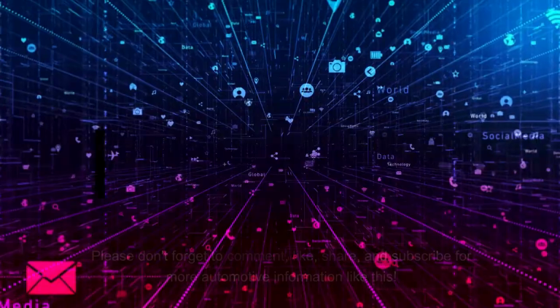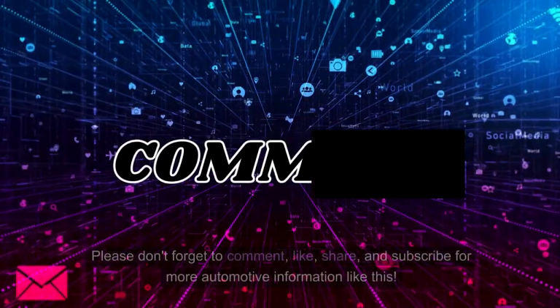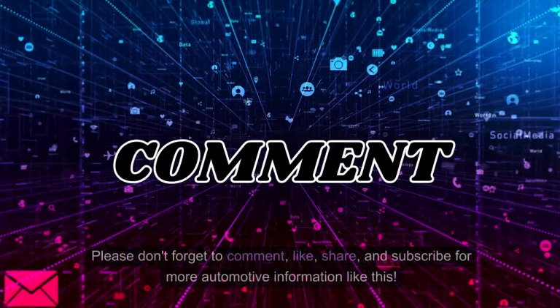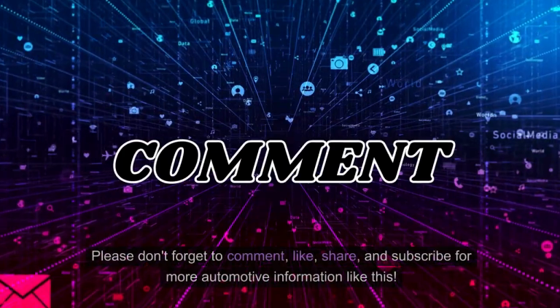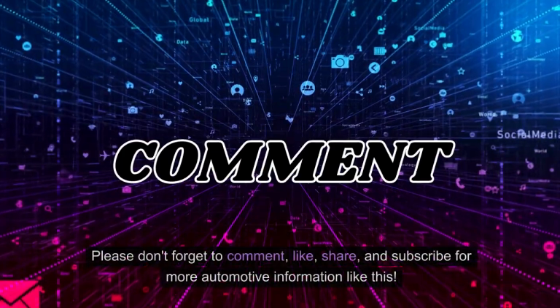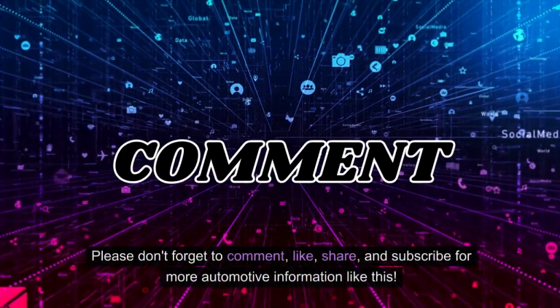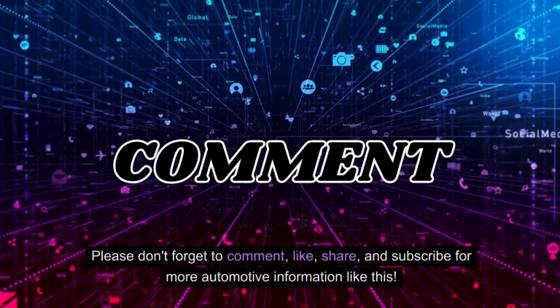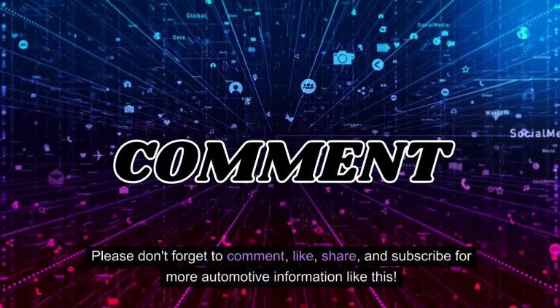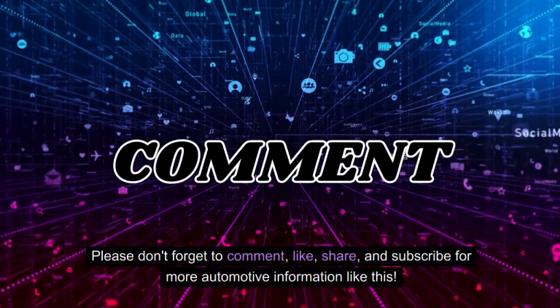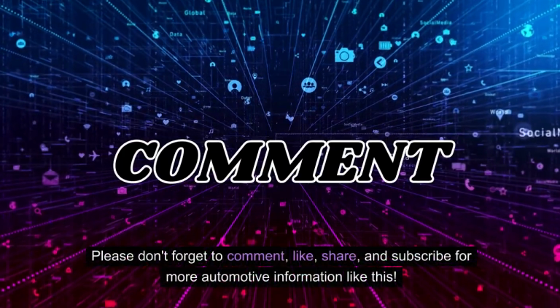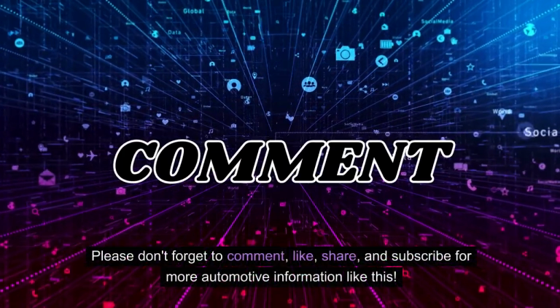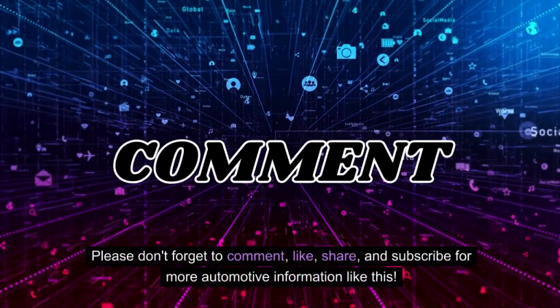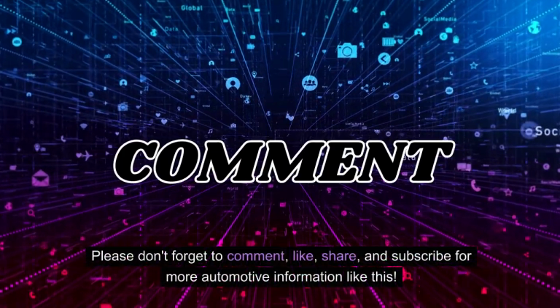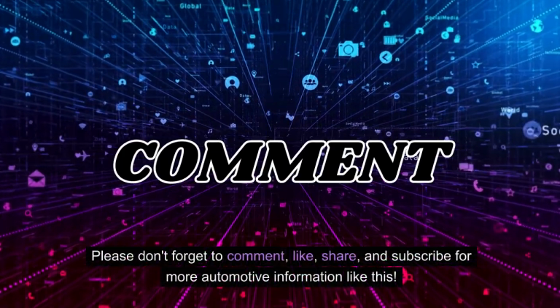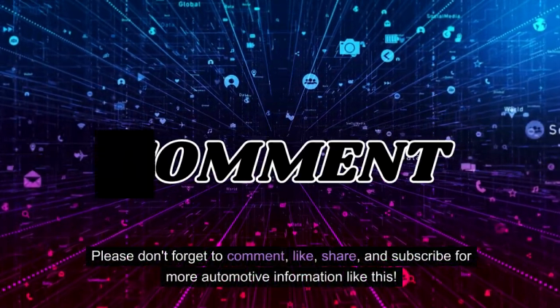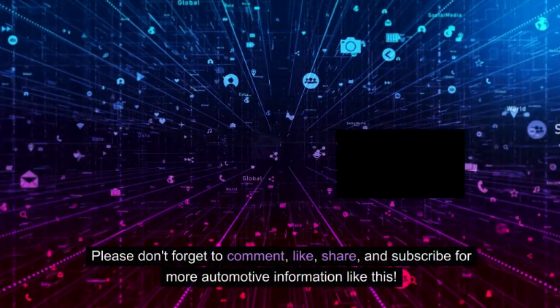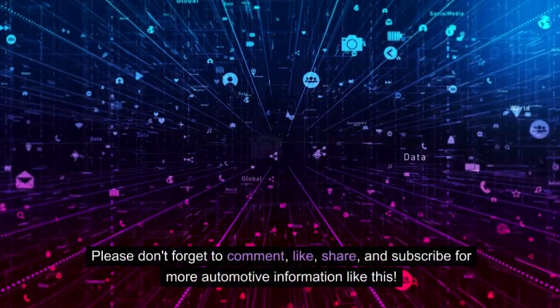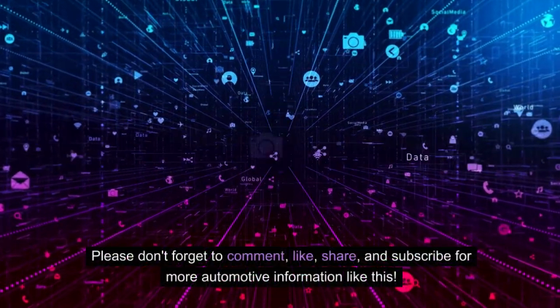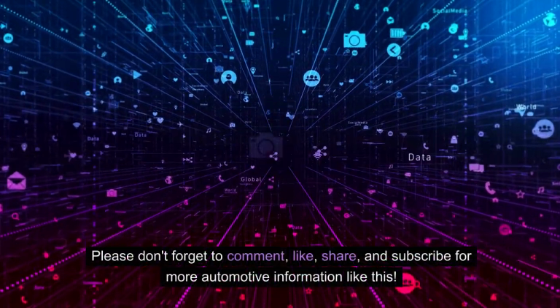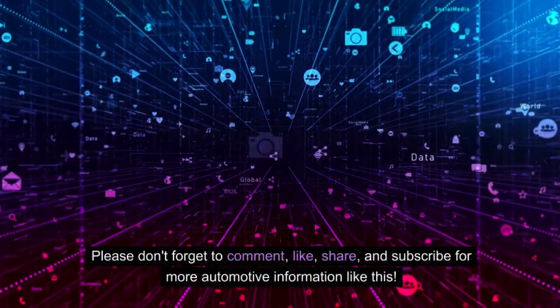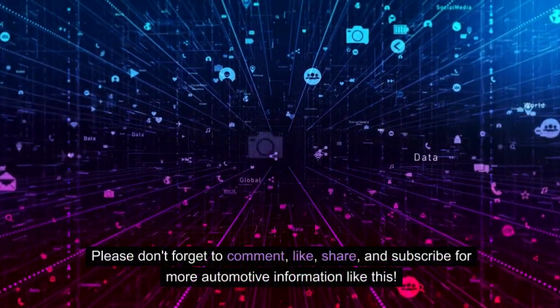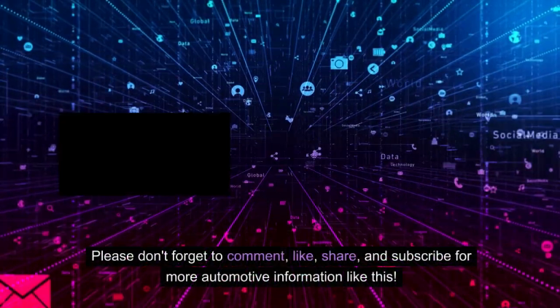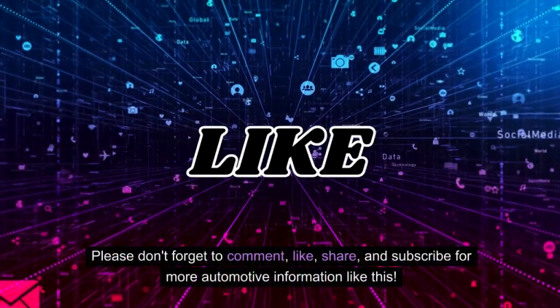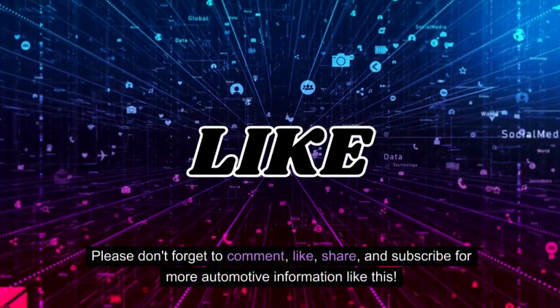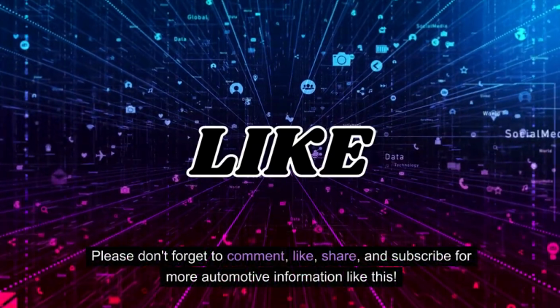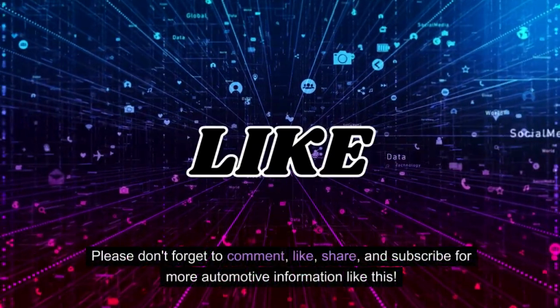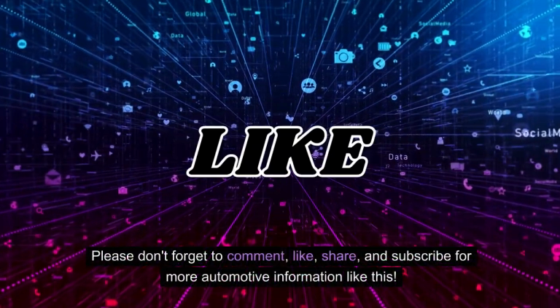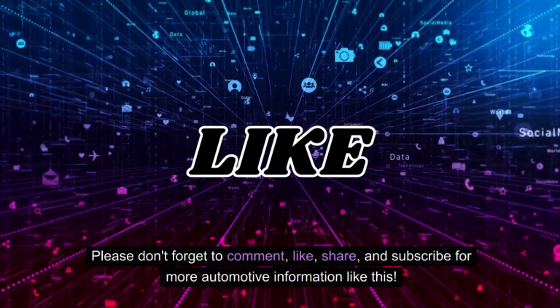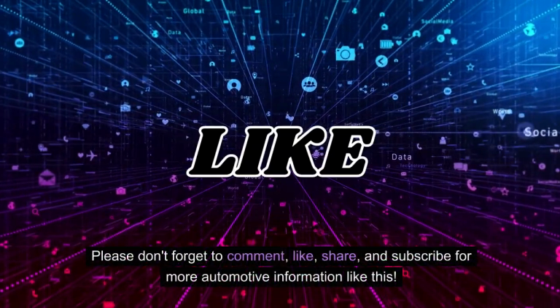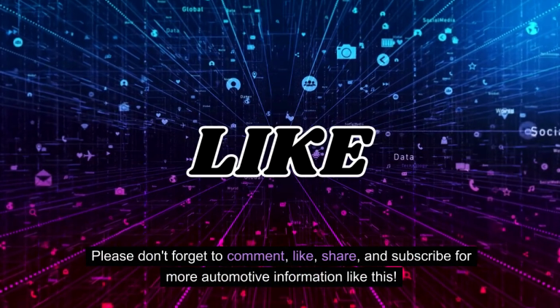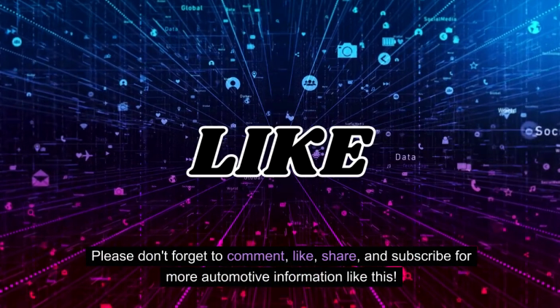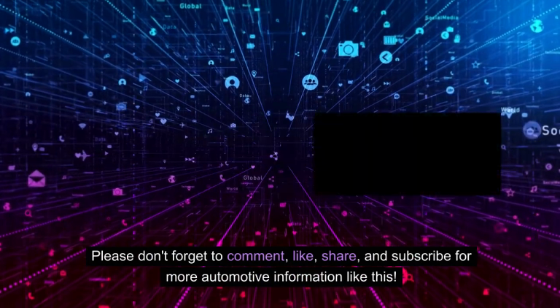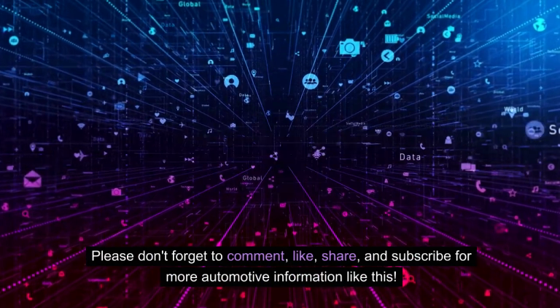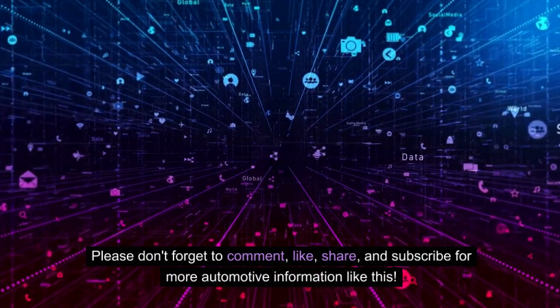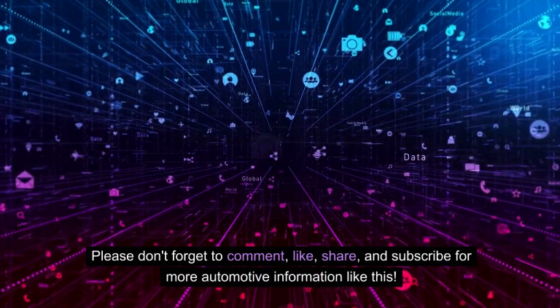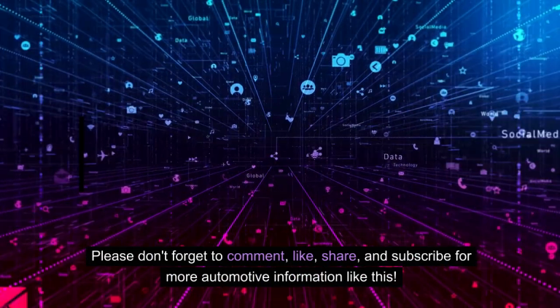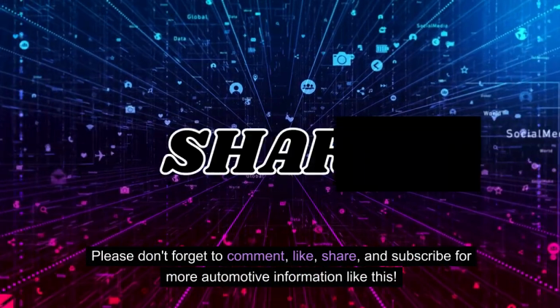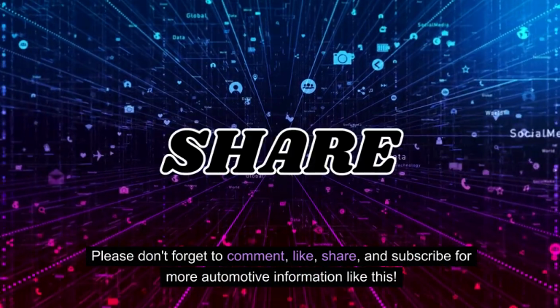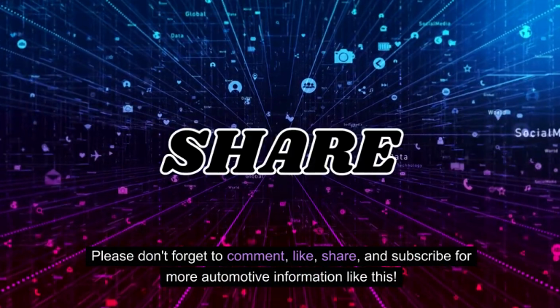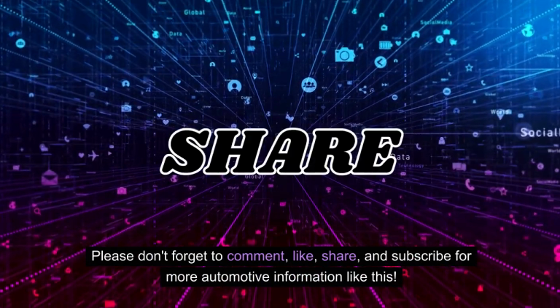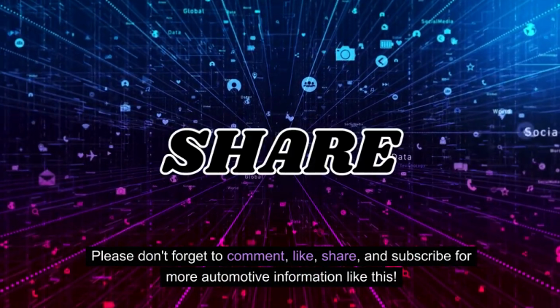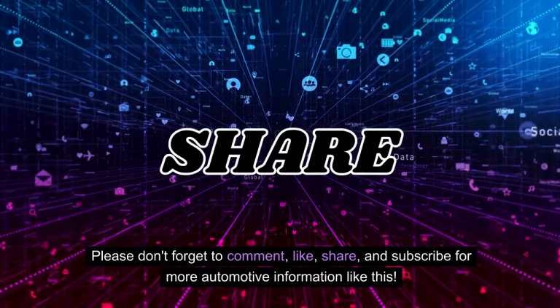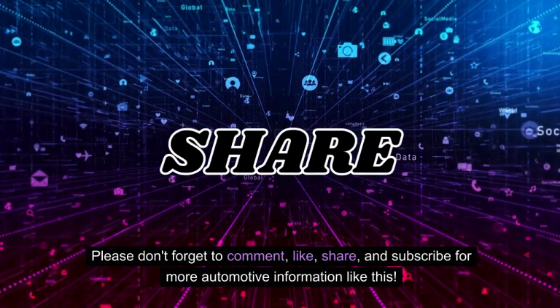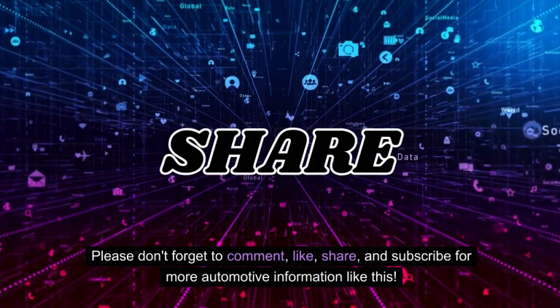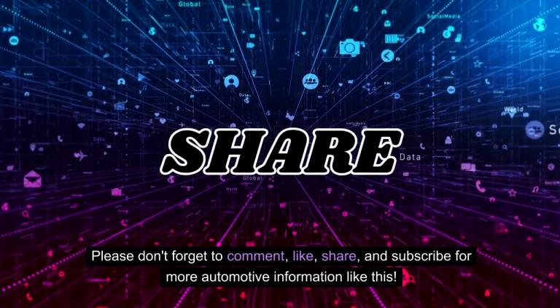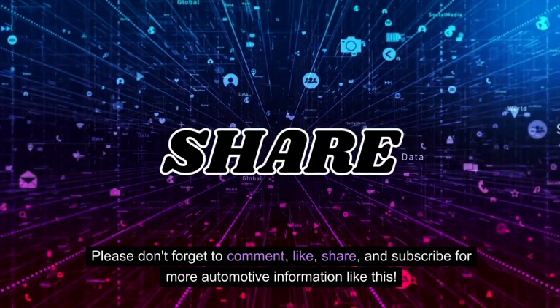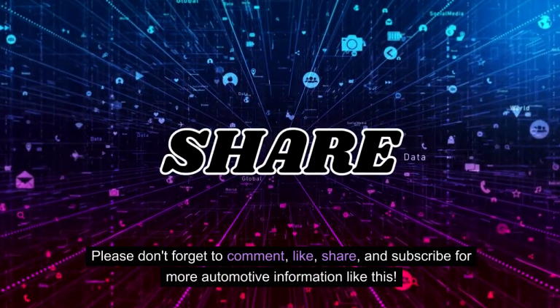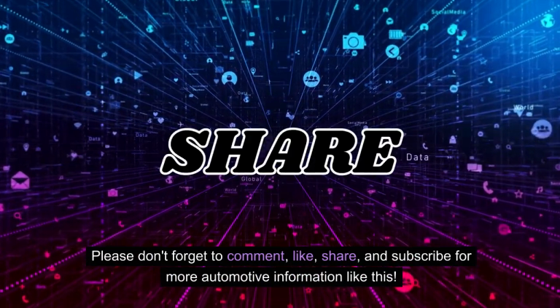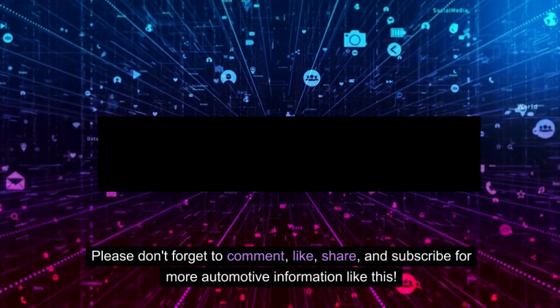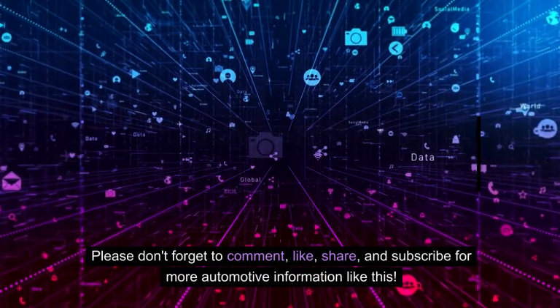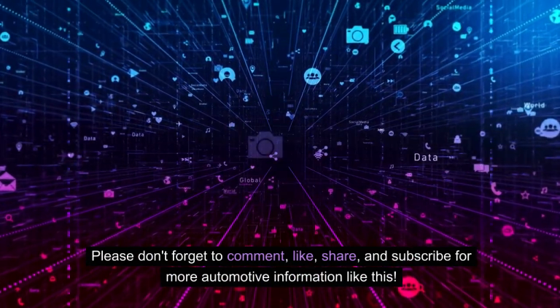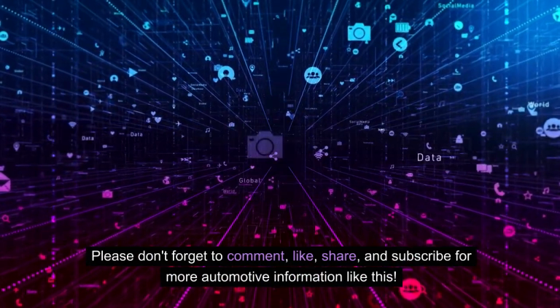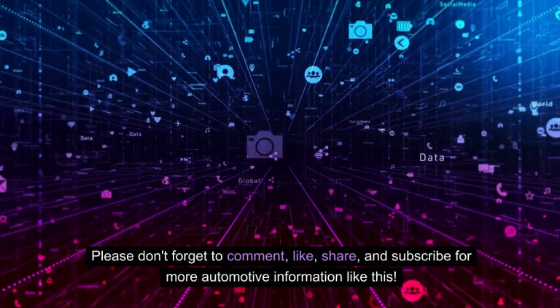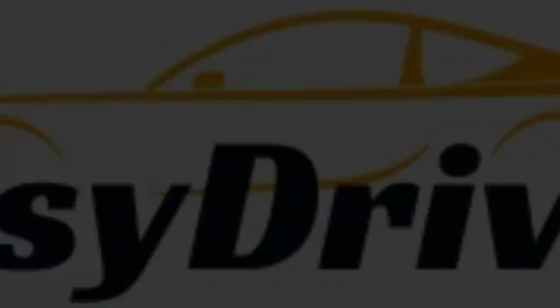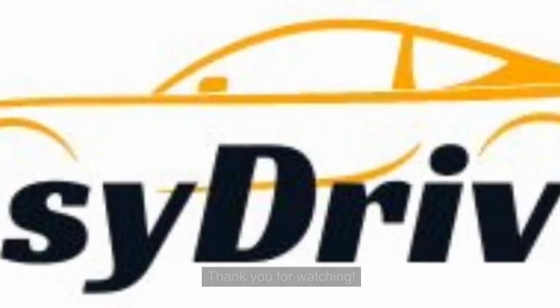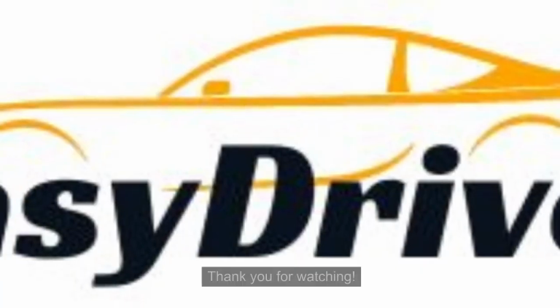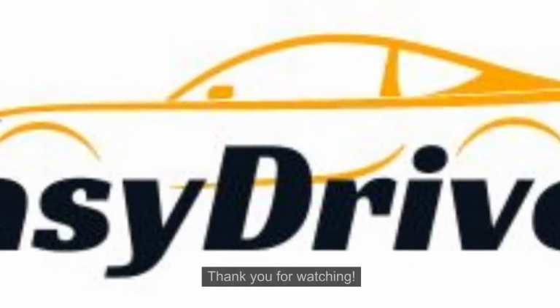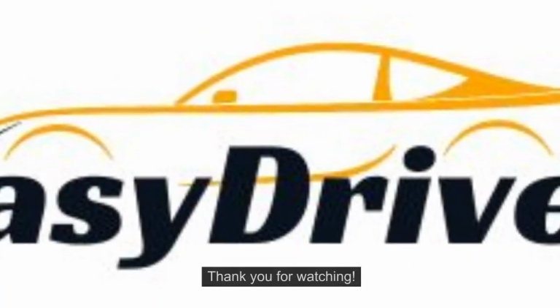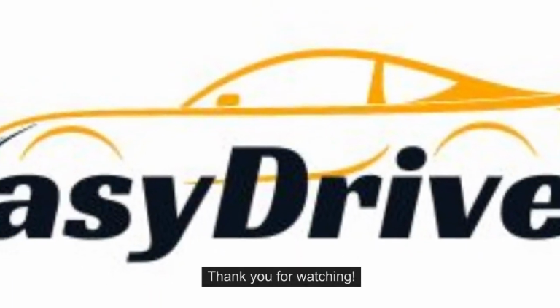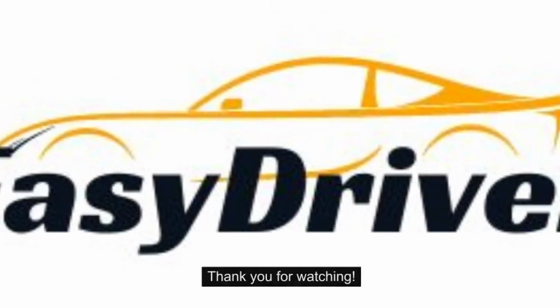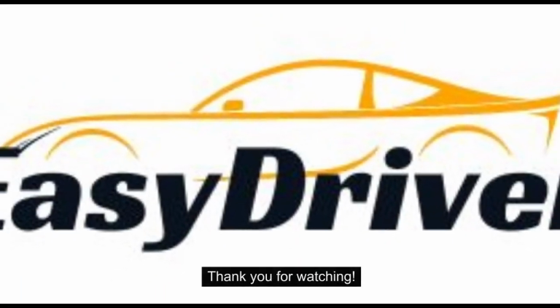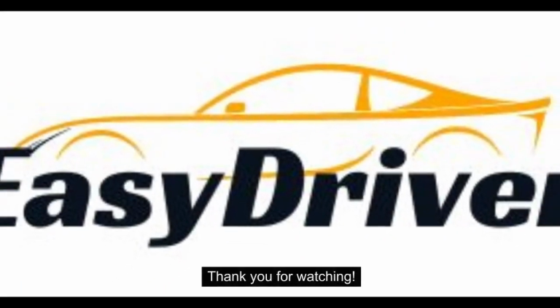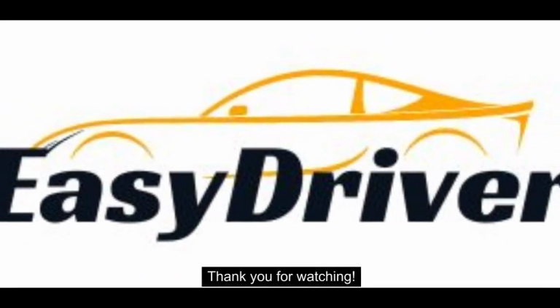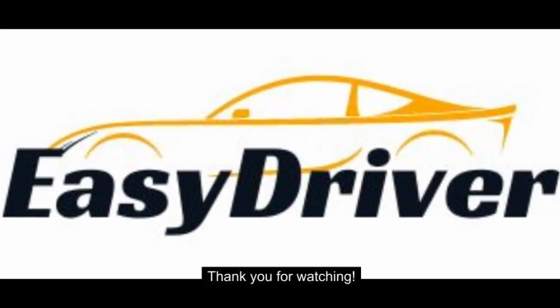Please don't forget to comment, like, share, and subscribe for more automotive information like this. Thank you for watching.